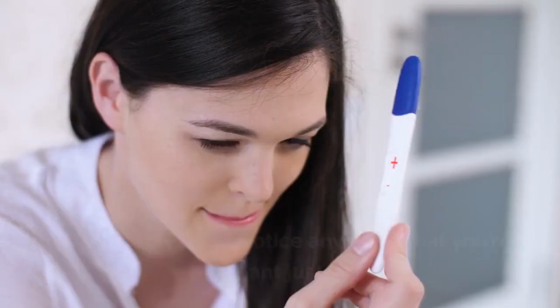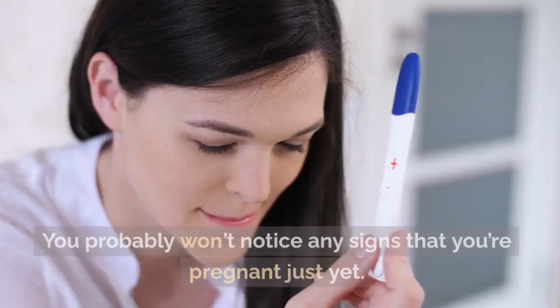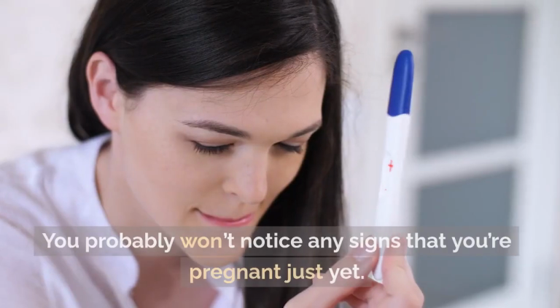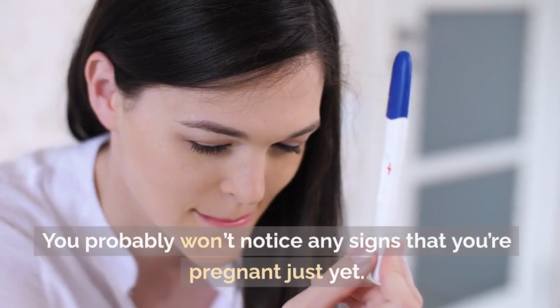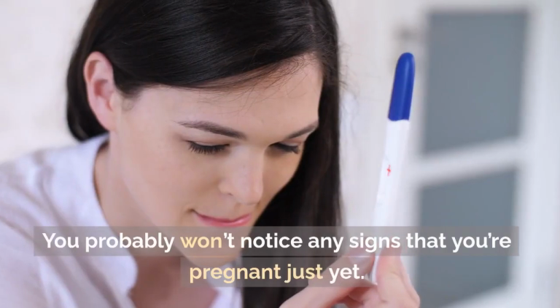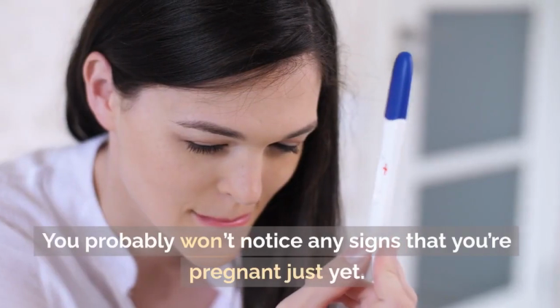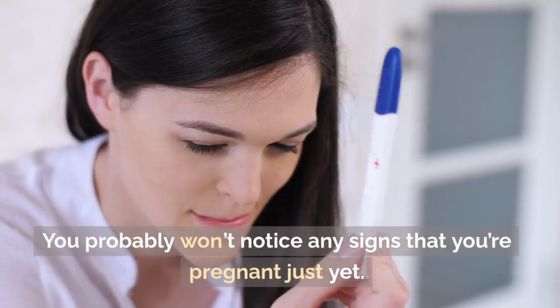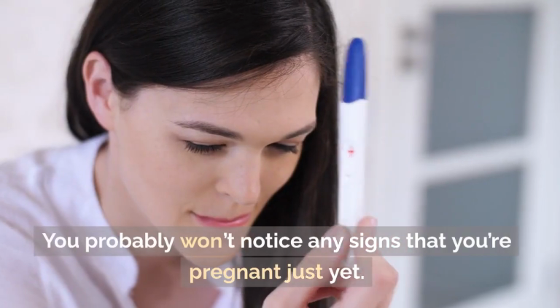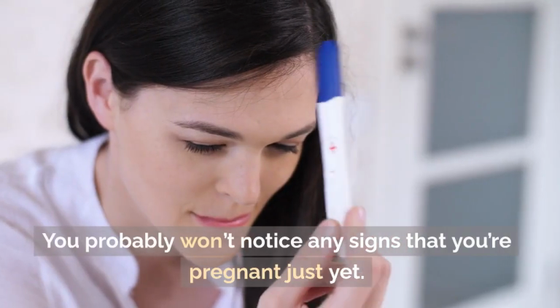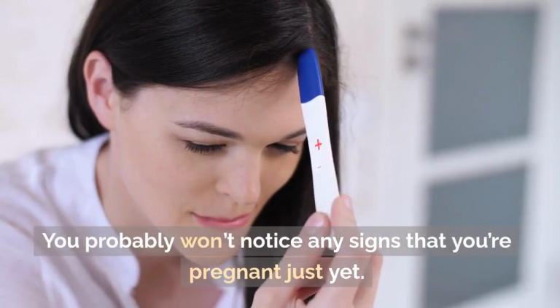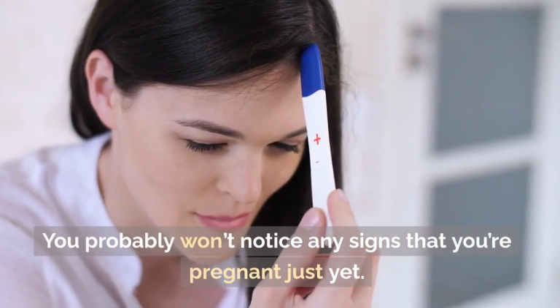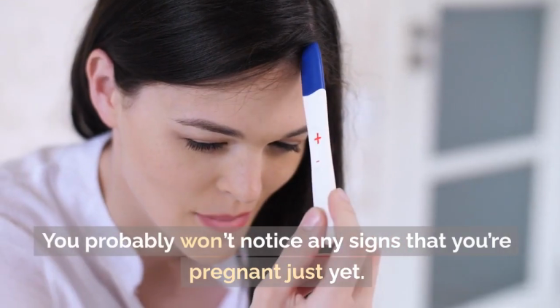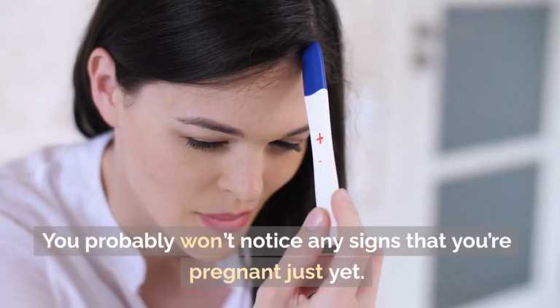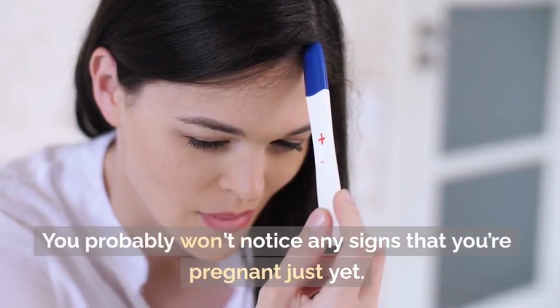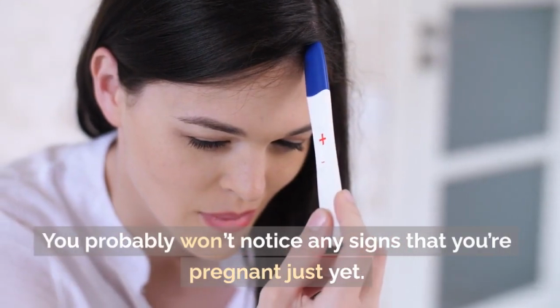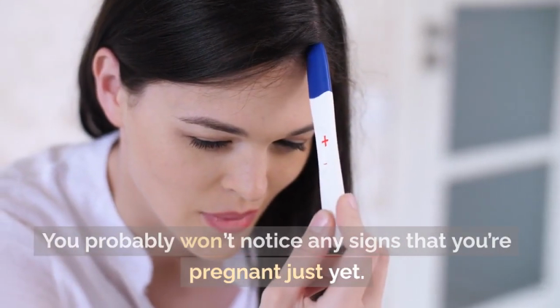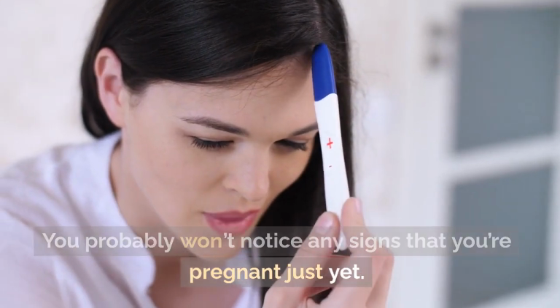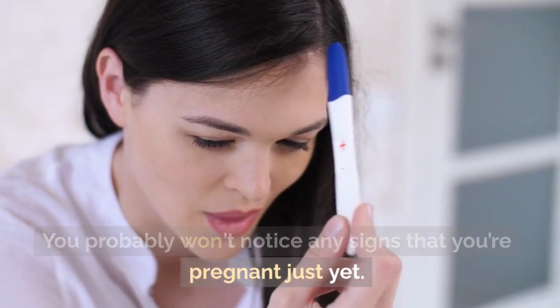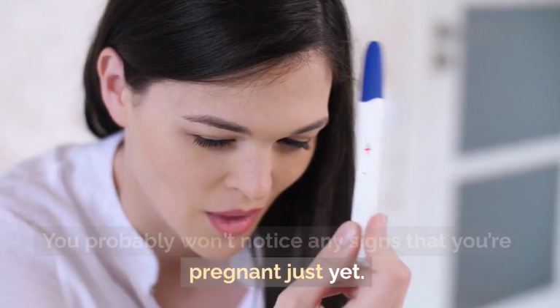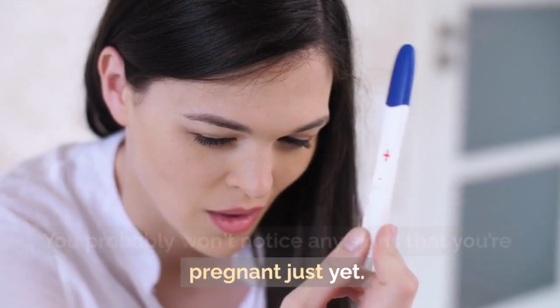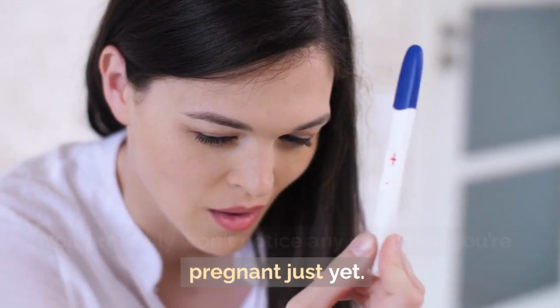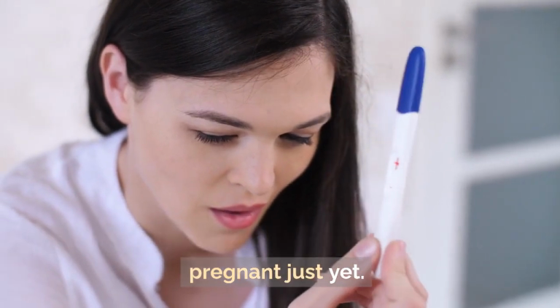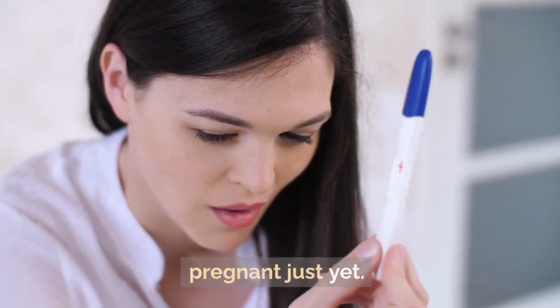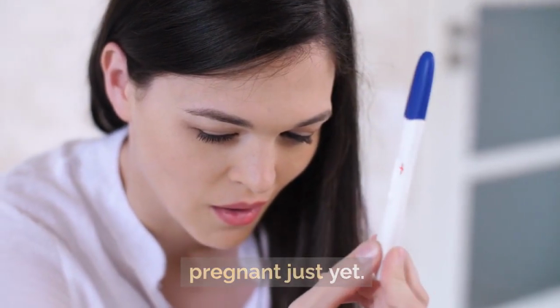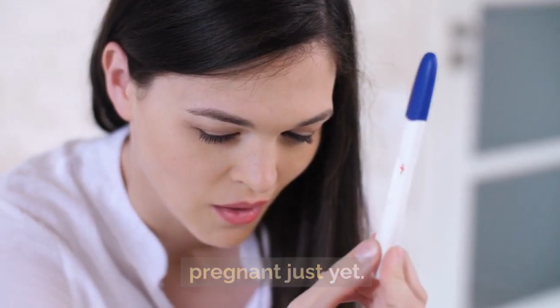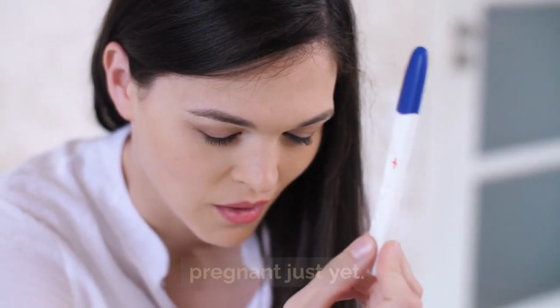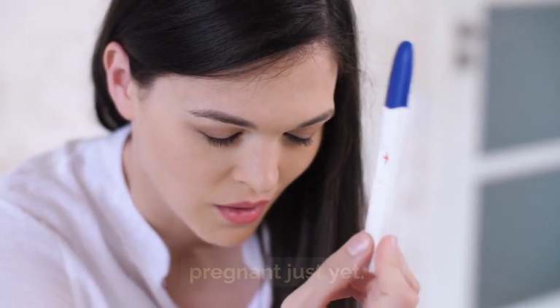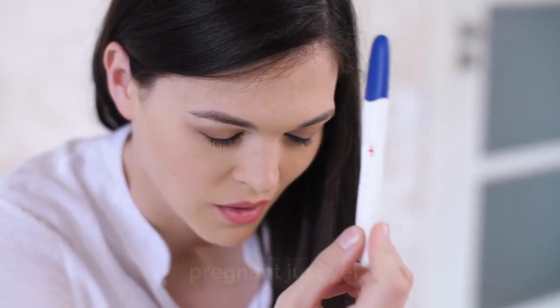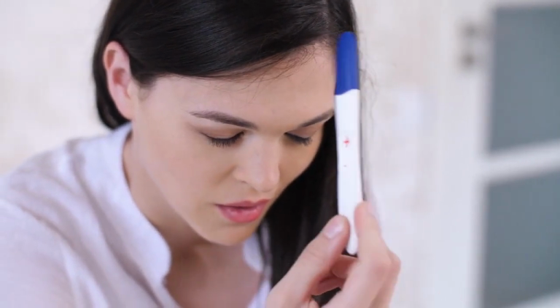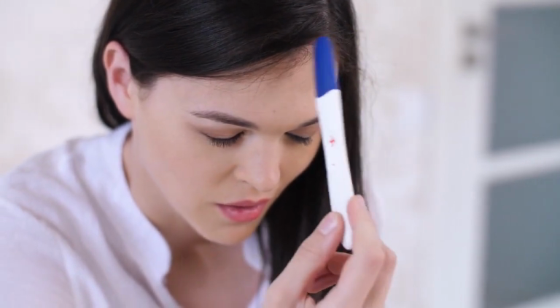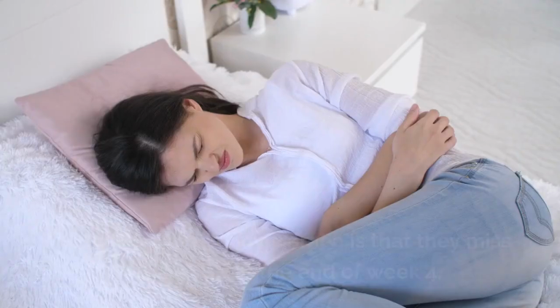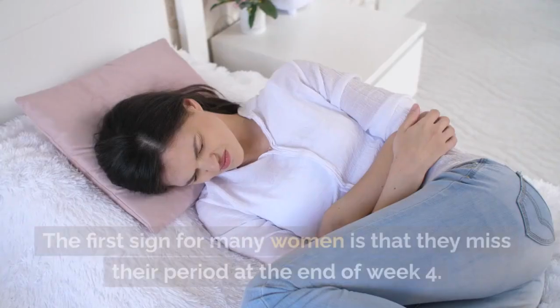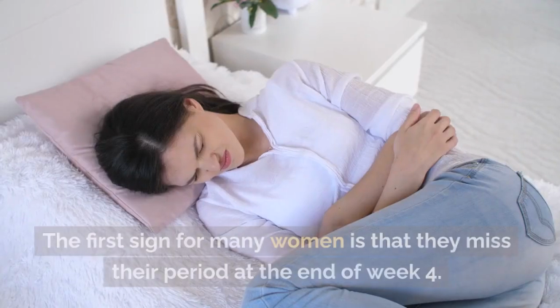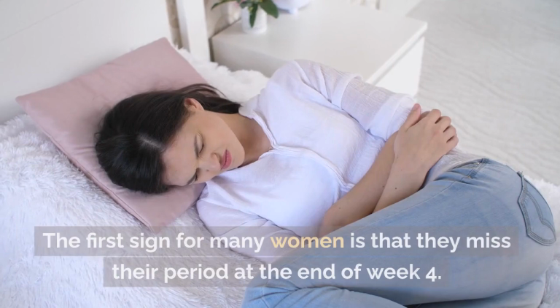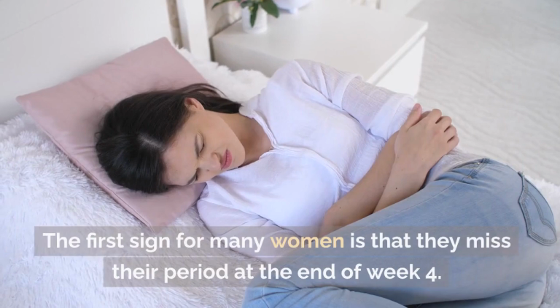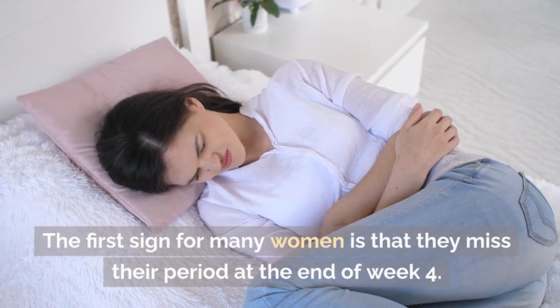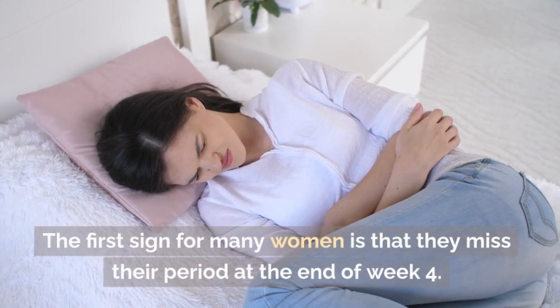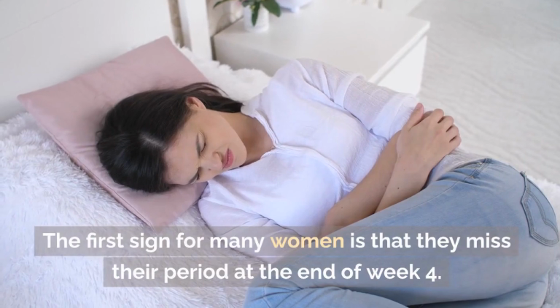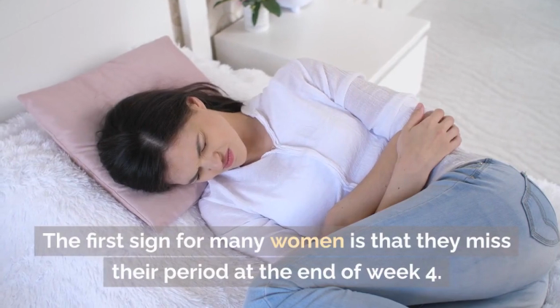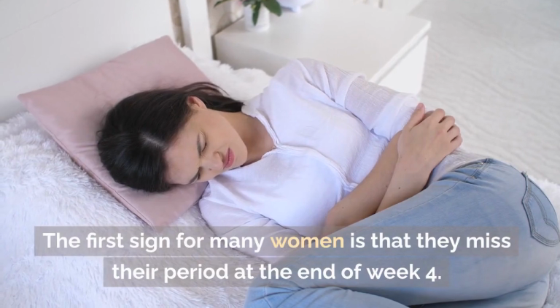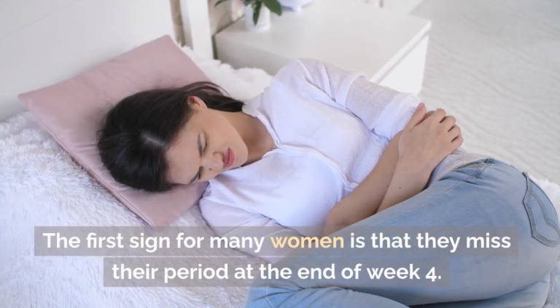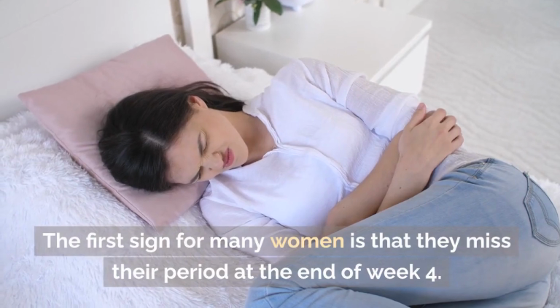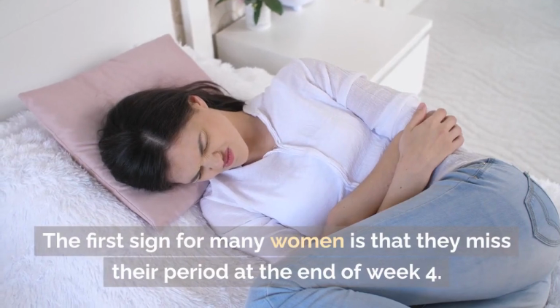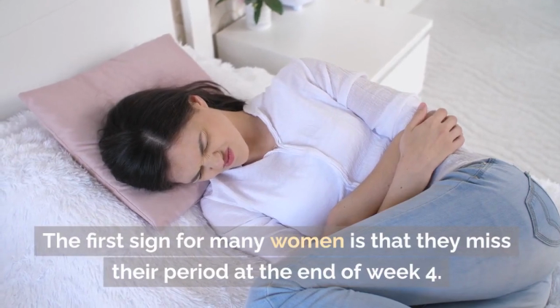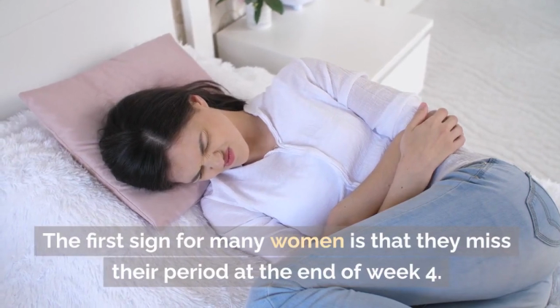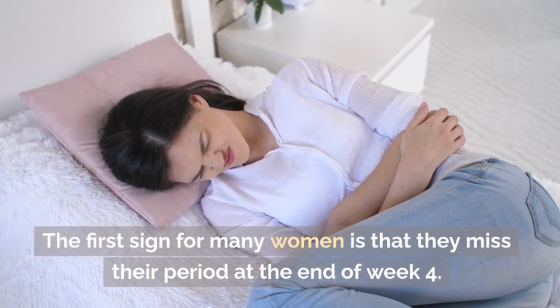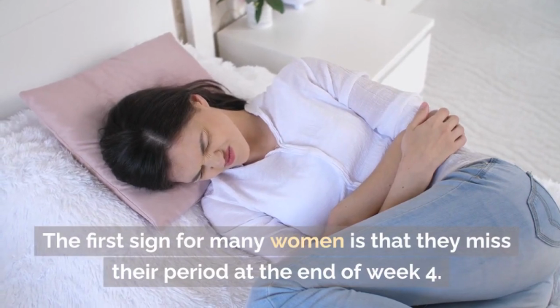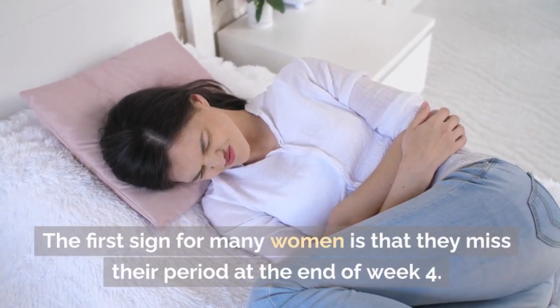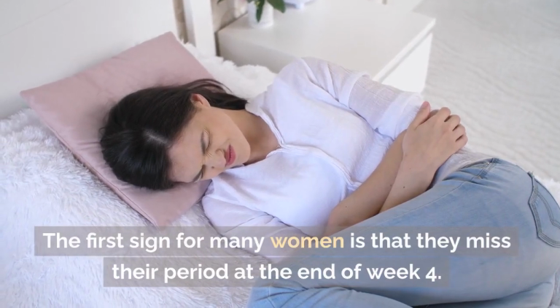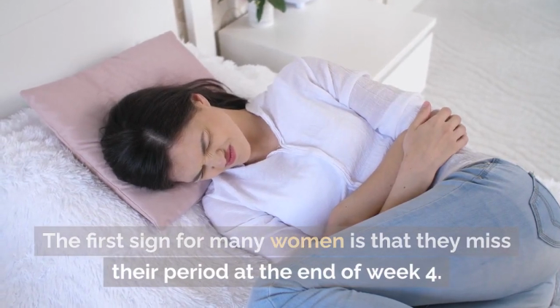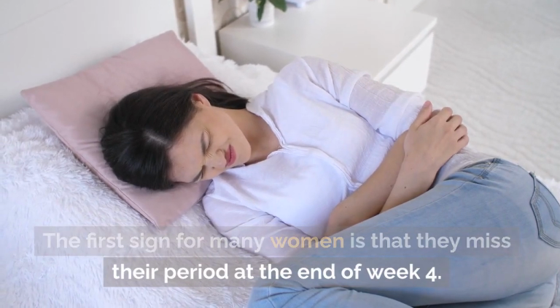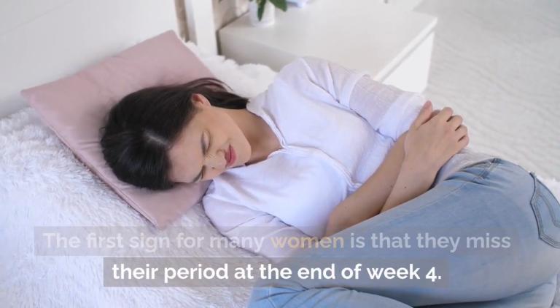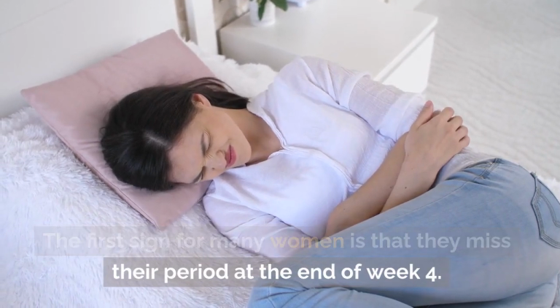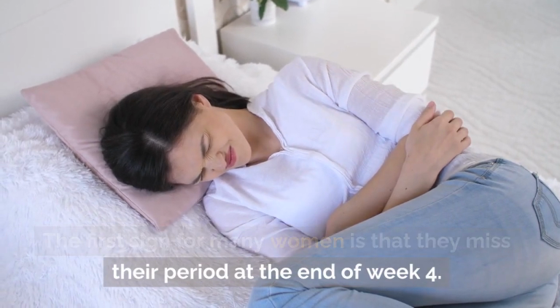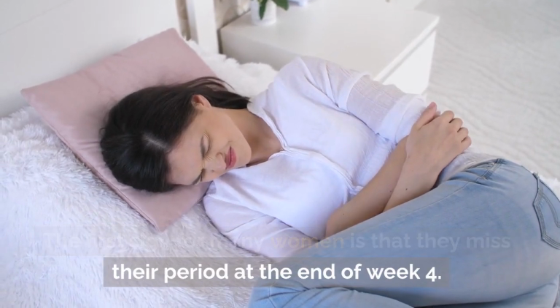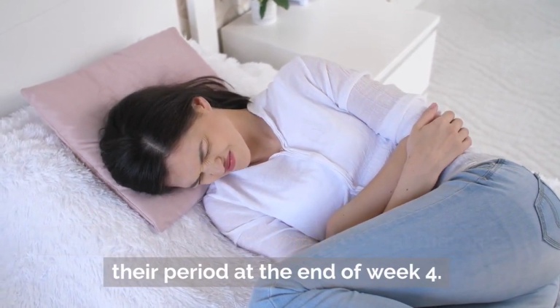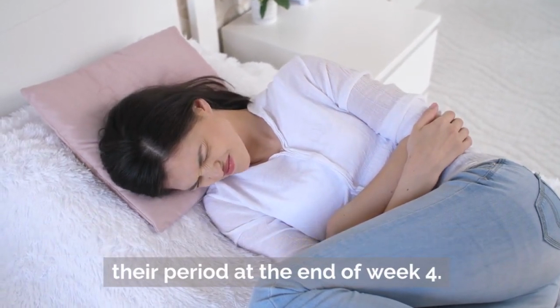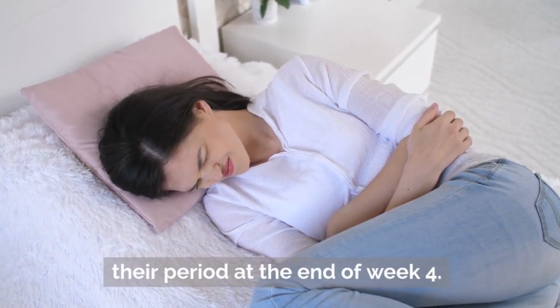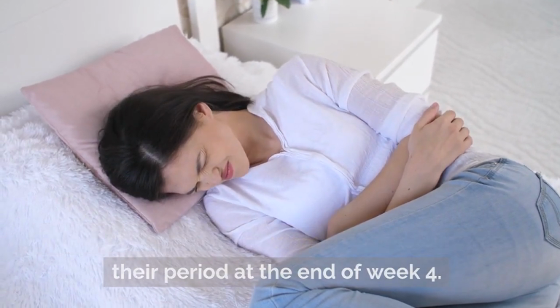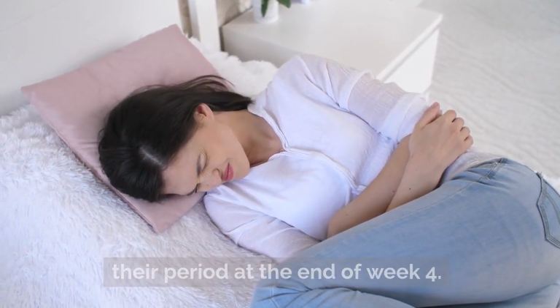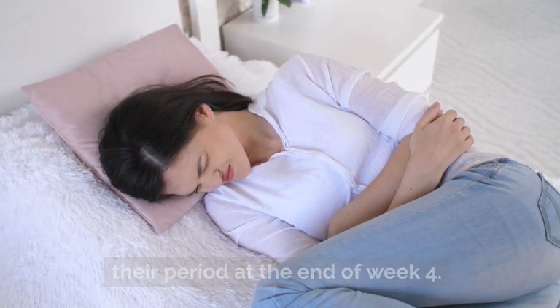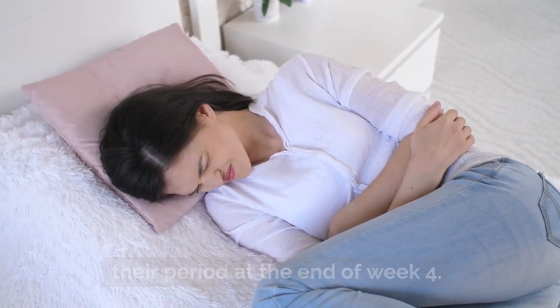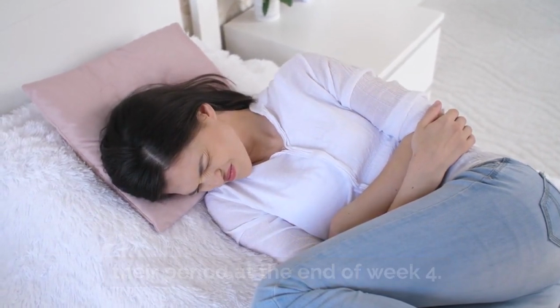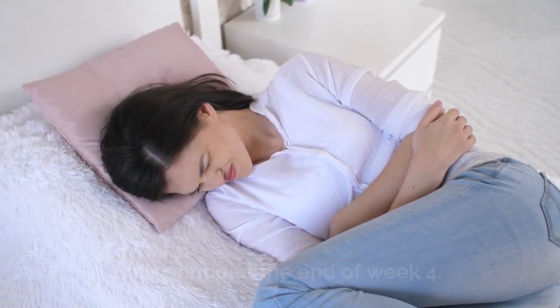You probably won't notice any signs that you're pregnant just yet. The first sign for many women is that they miss their period at the end of week 4.